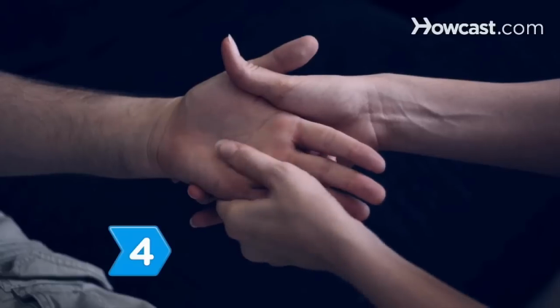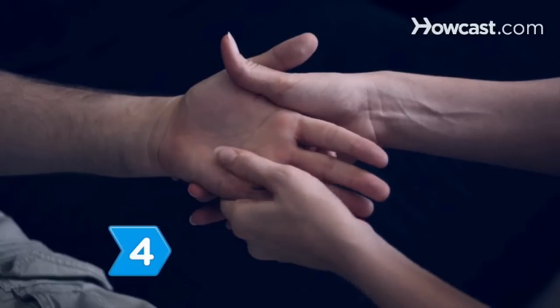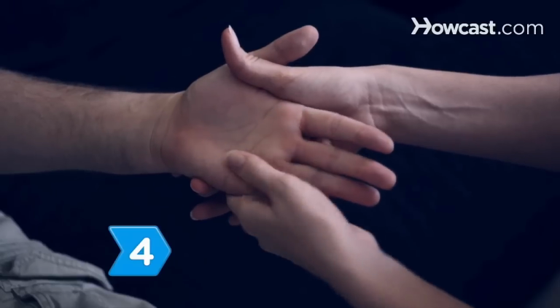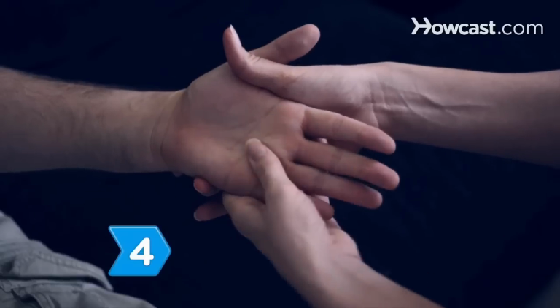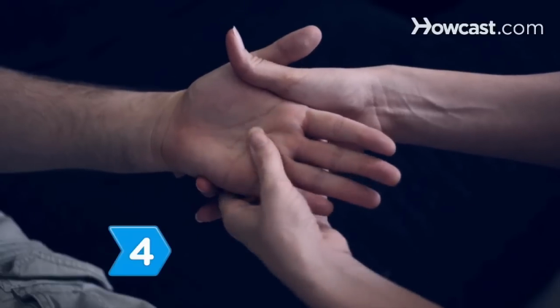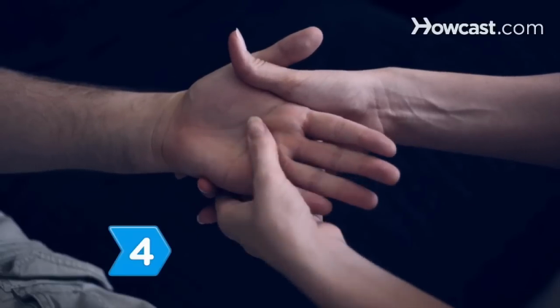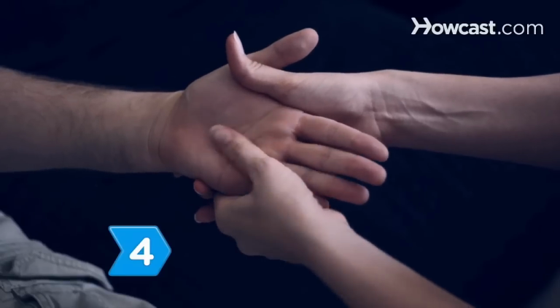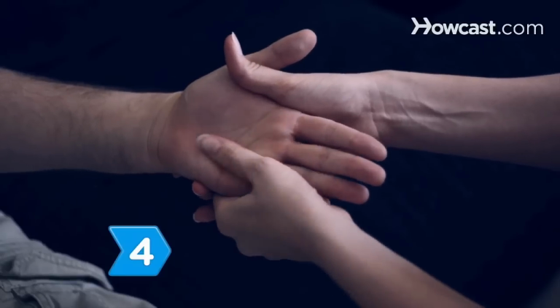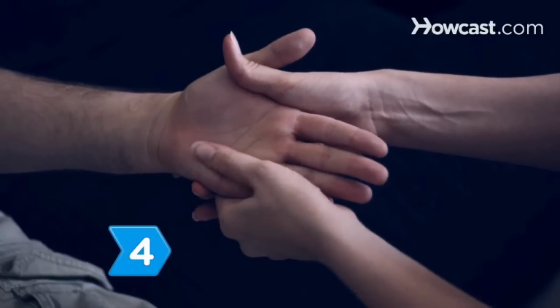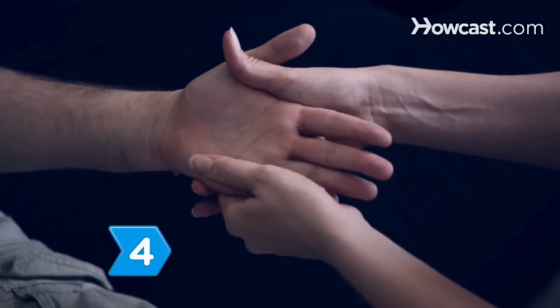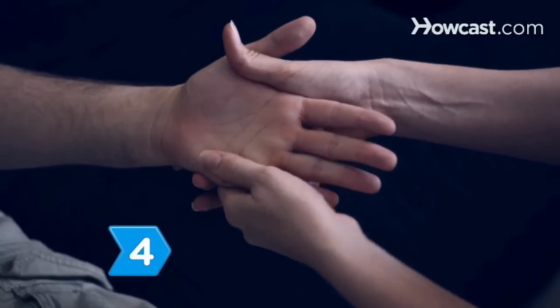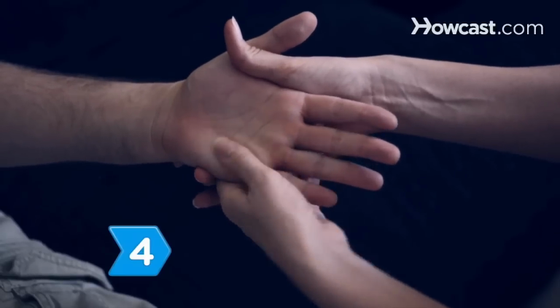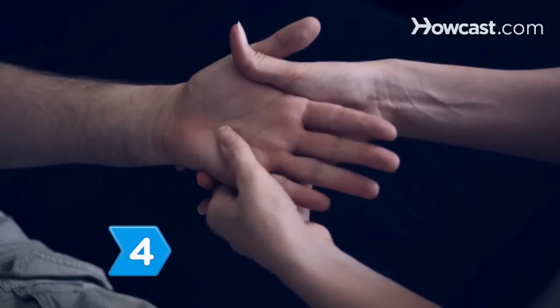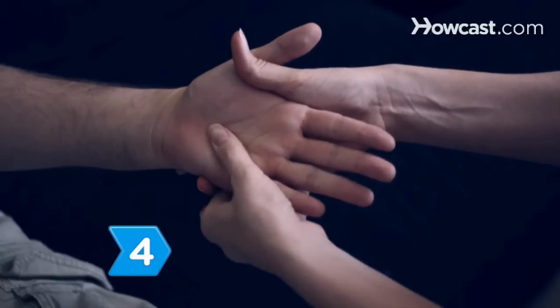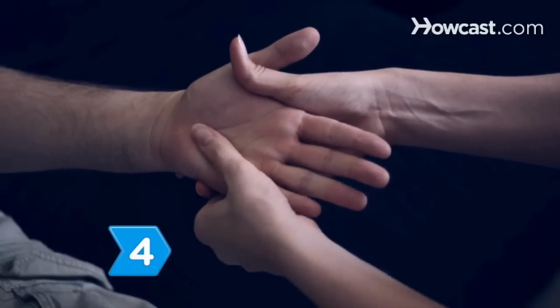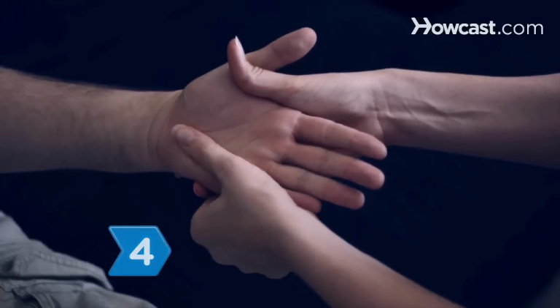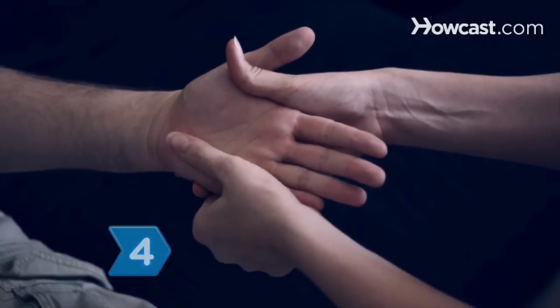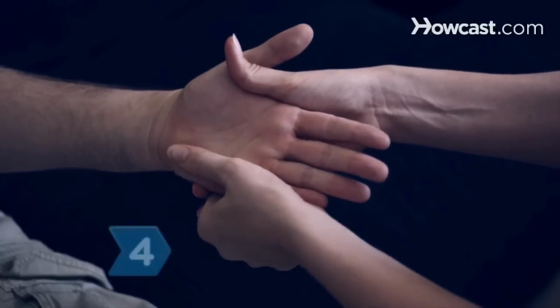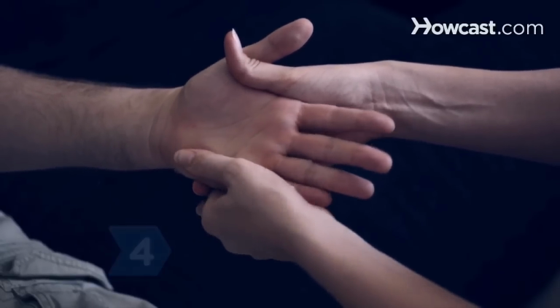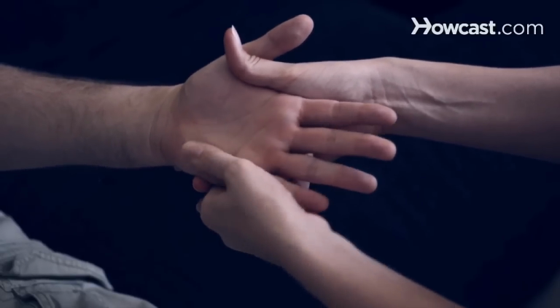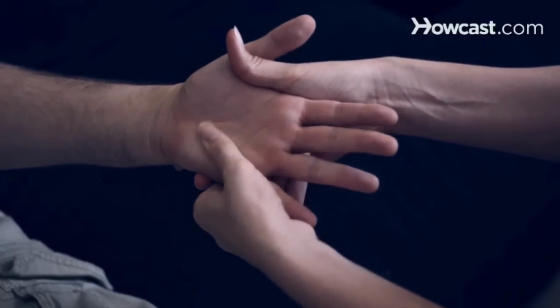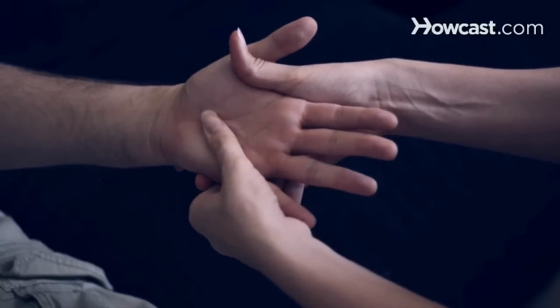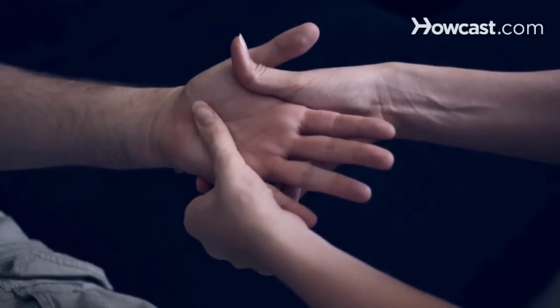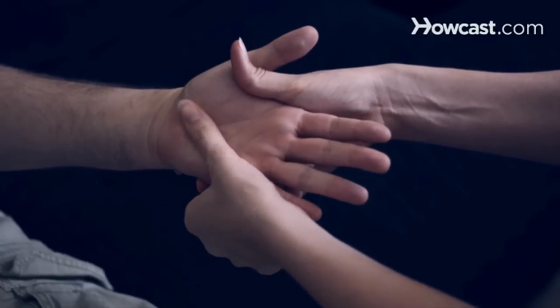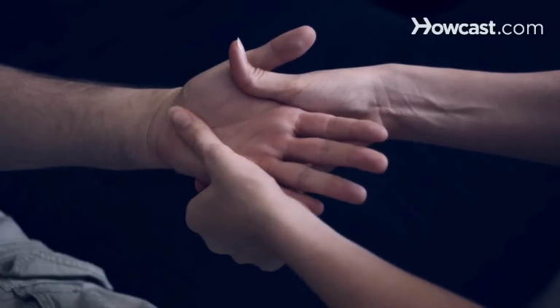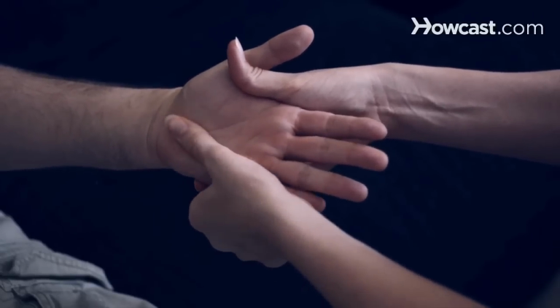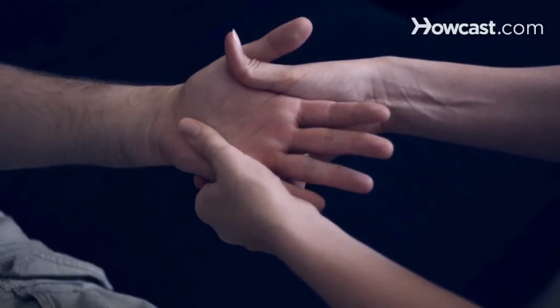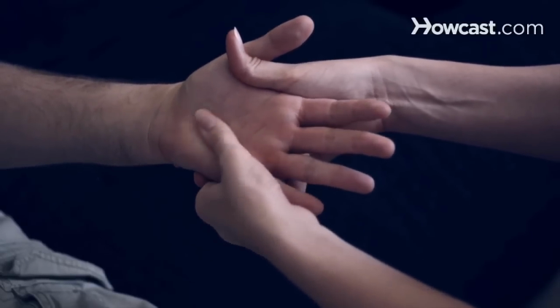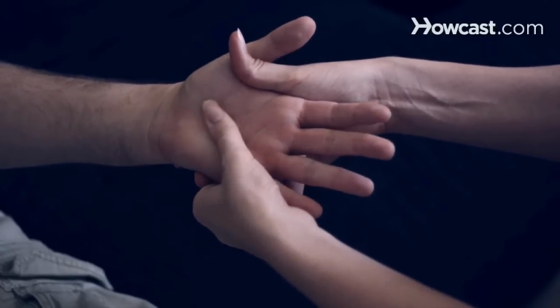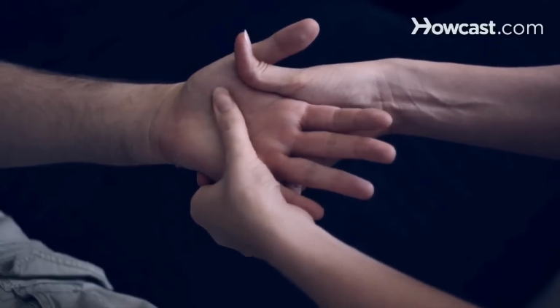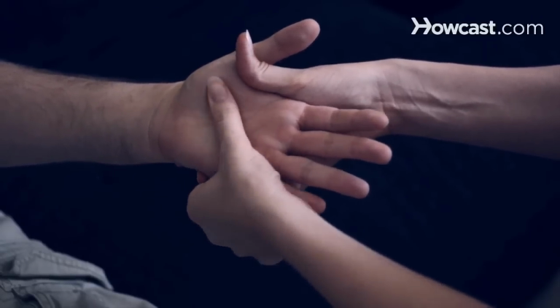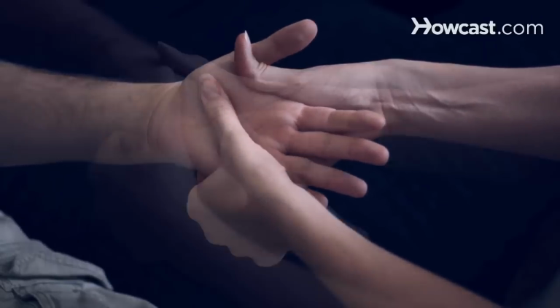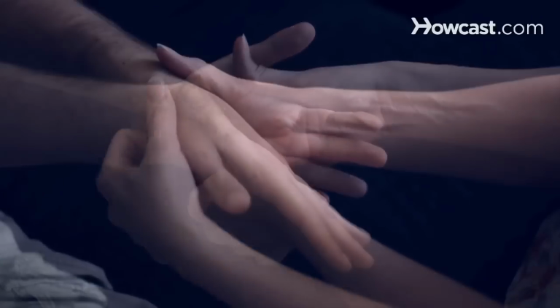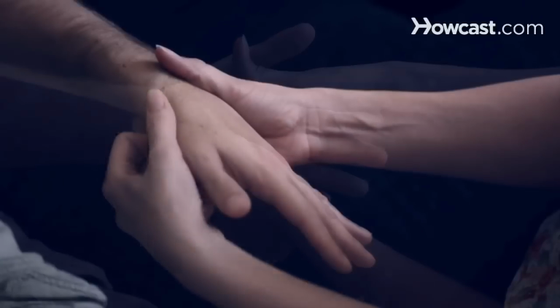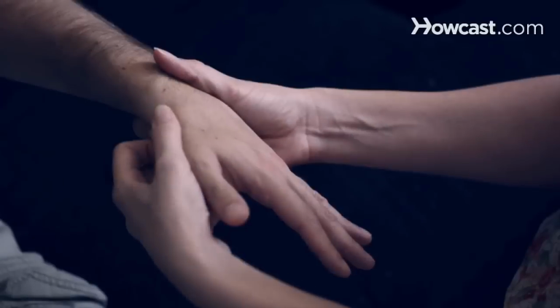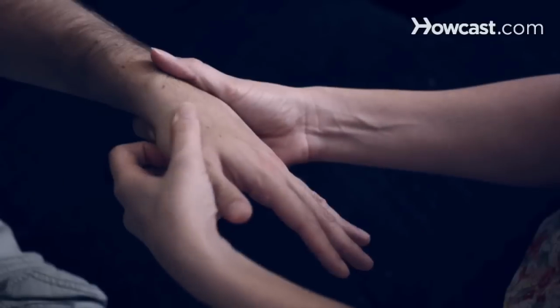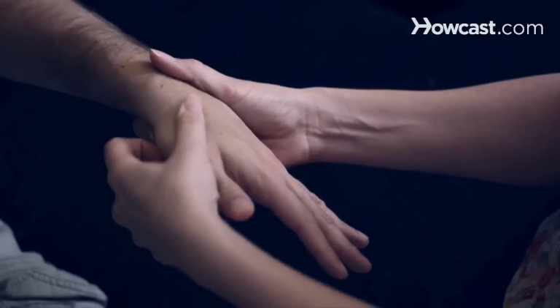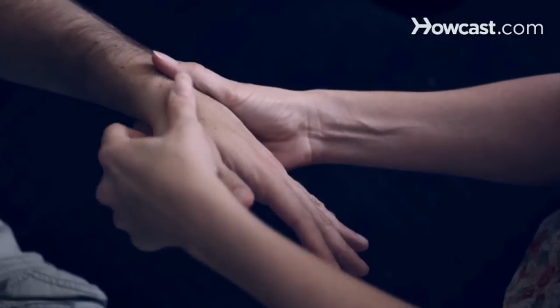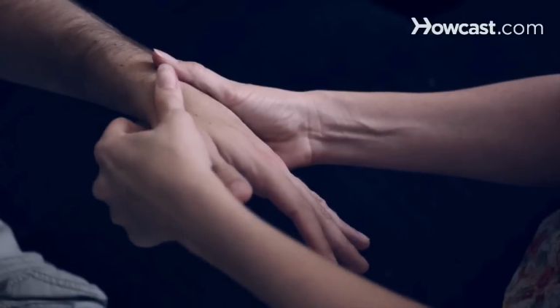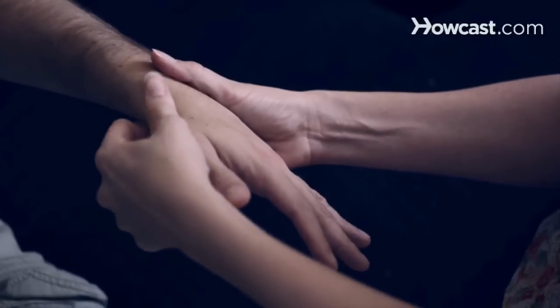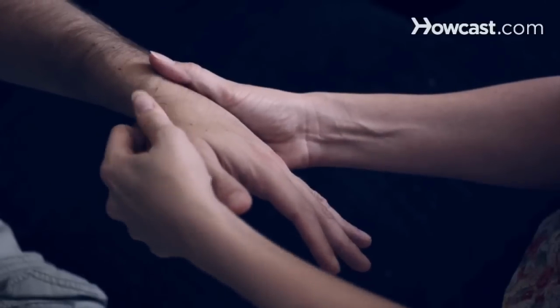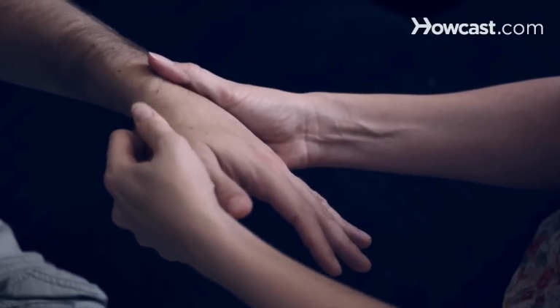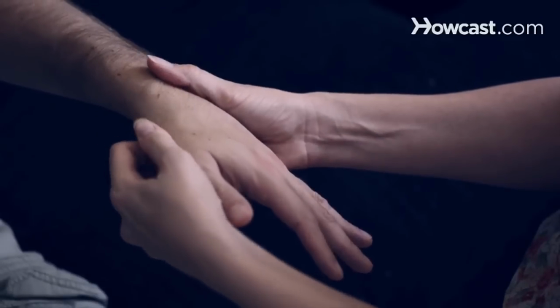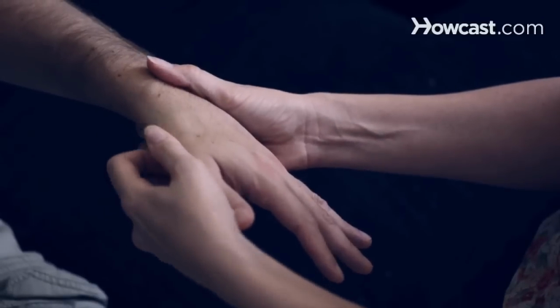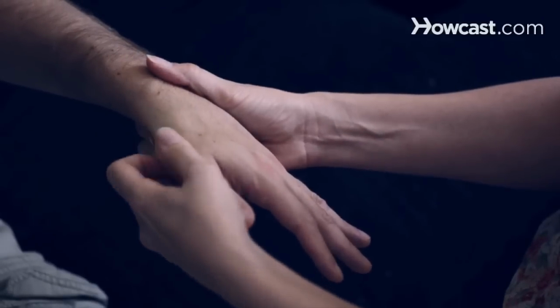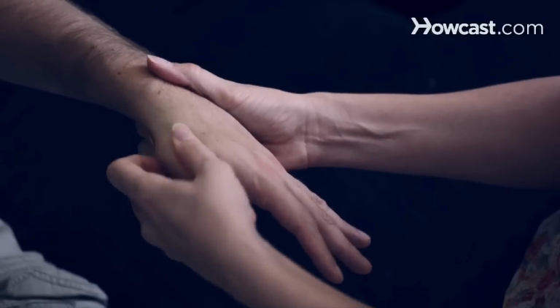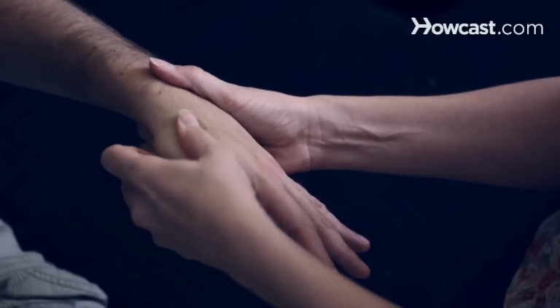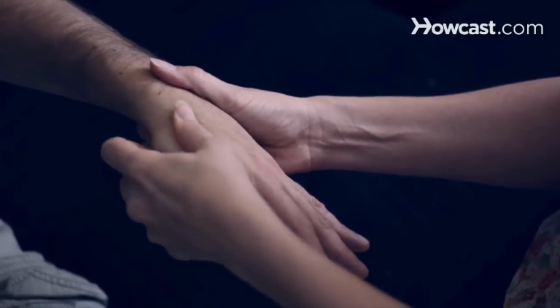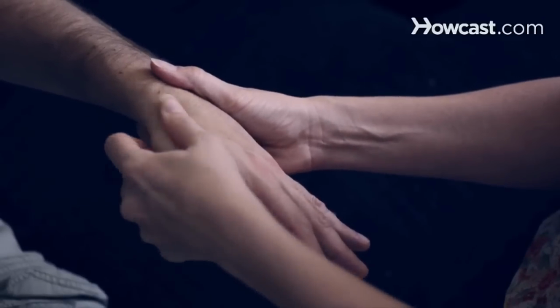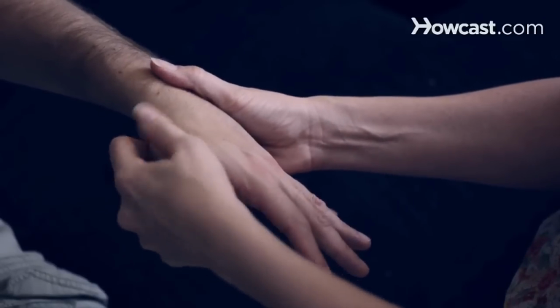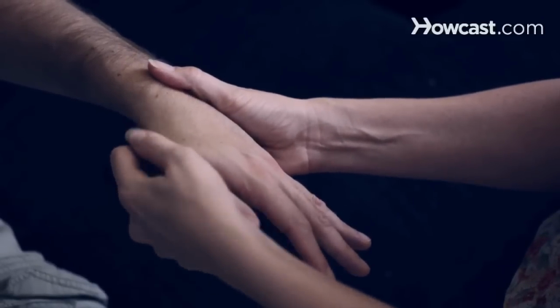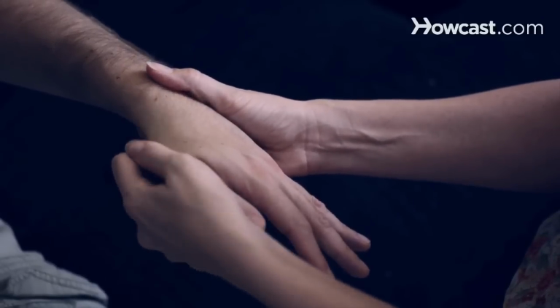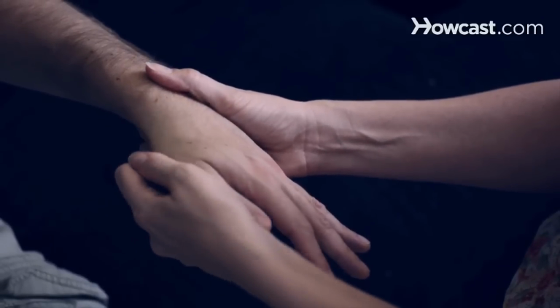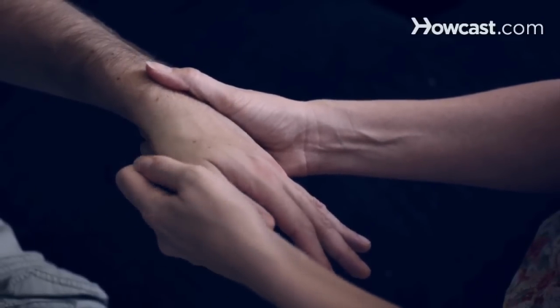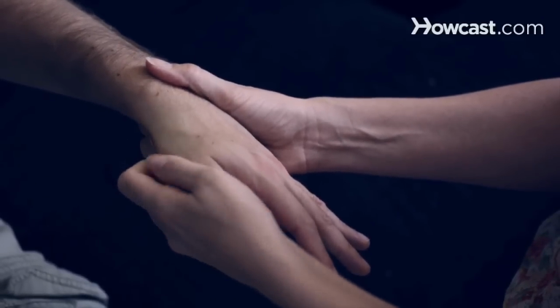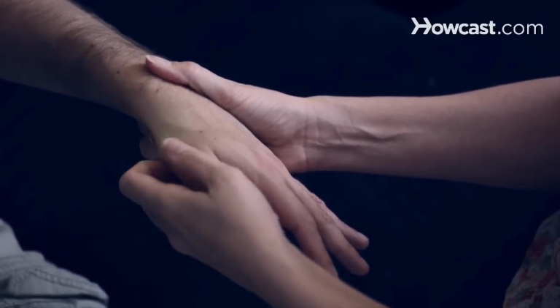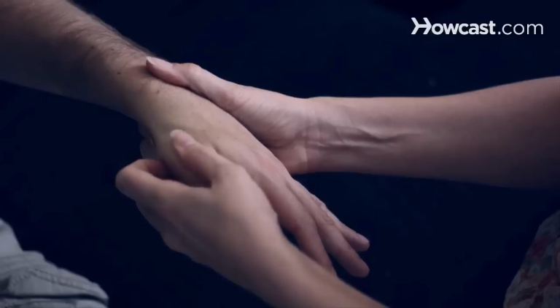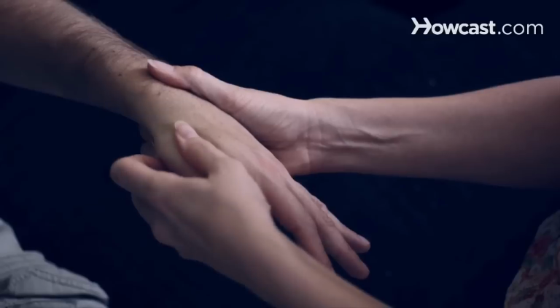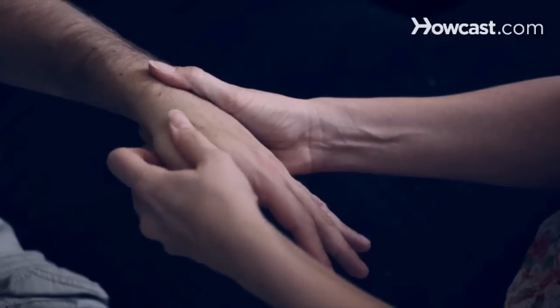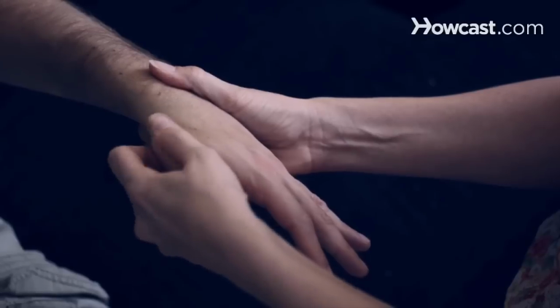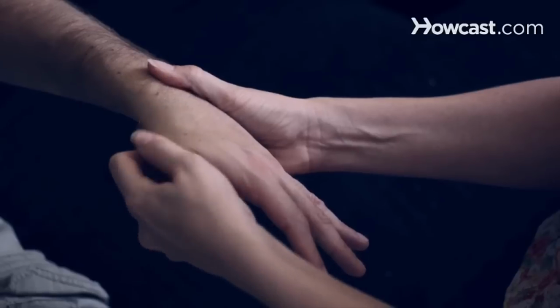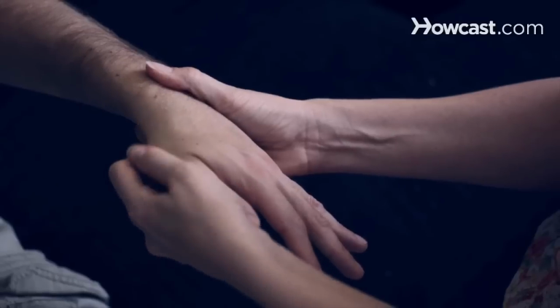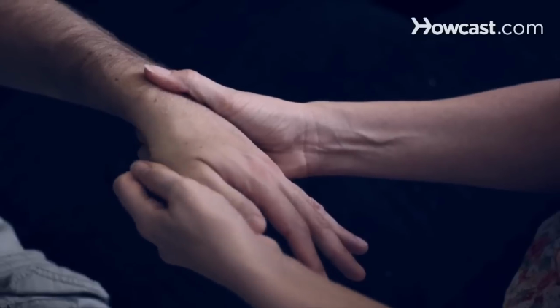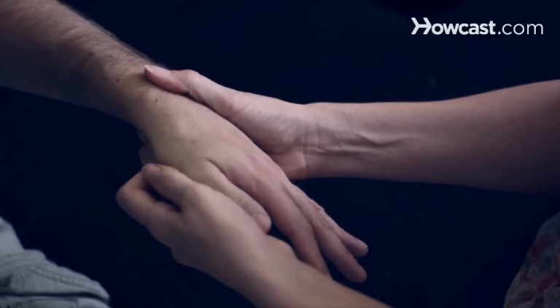Step 4. Work over the palm with your thumb using a circular motion. Start at the wrist and work out around each knuckle and down to the thumb.